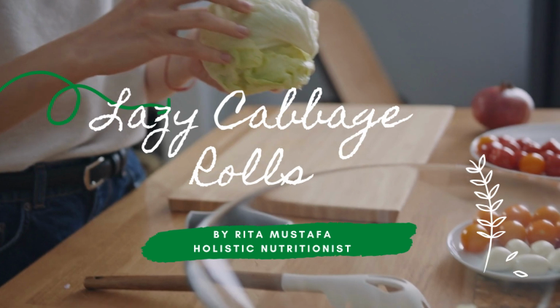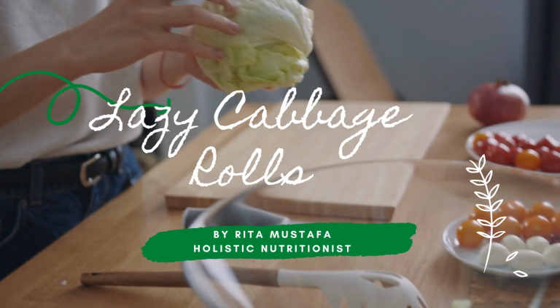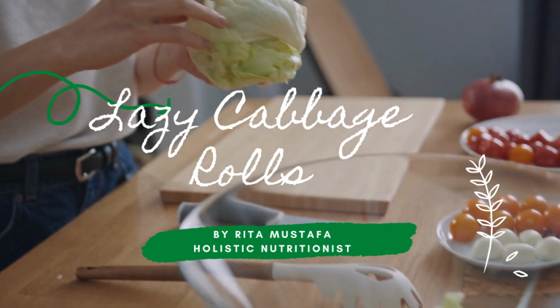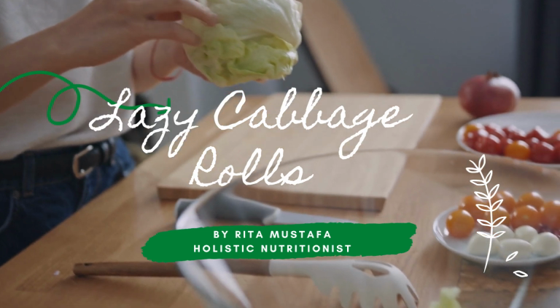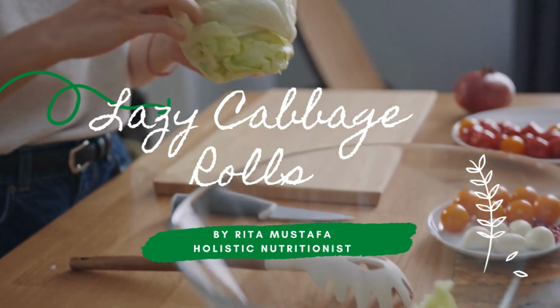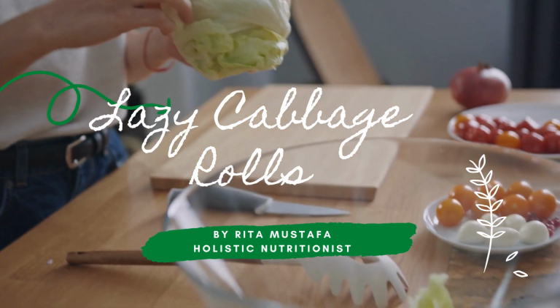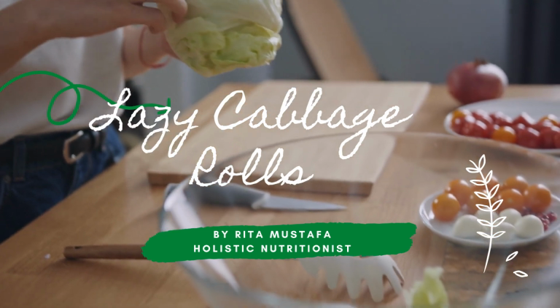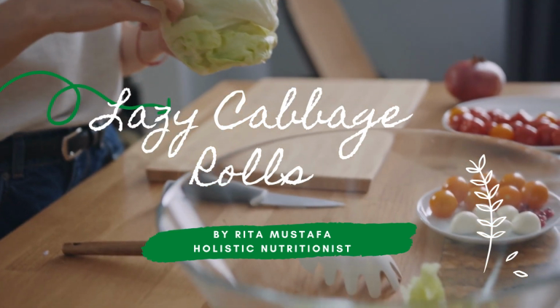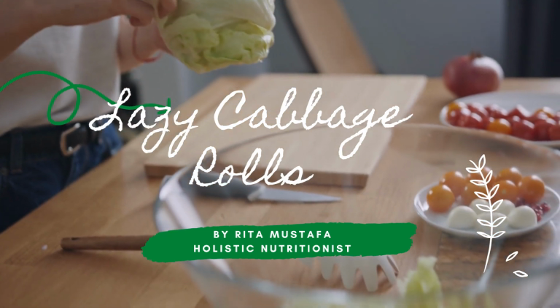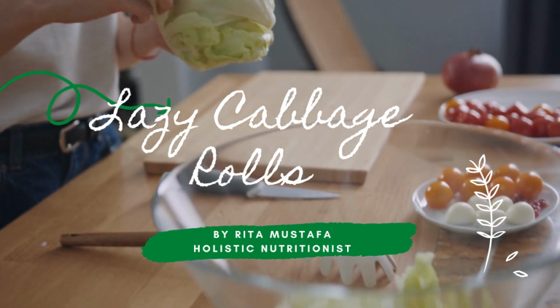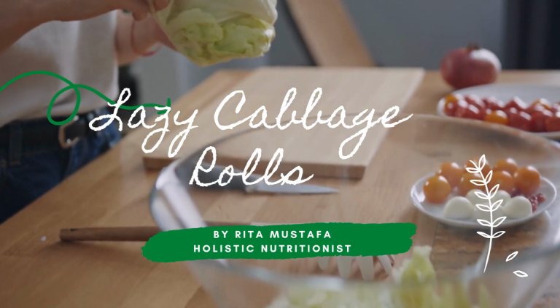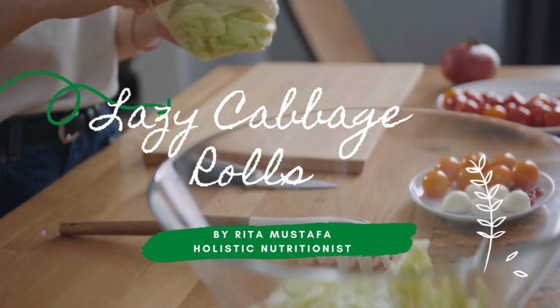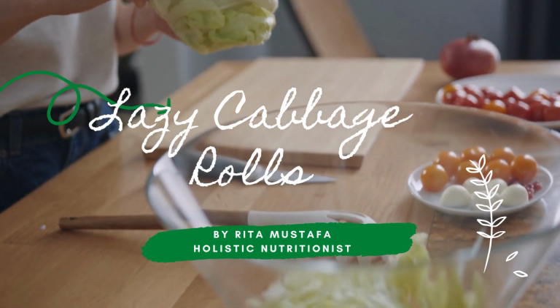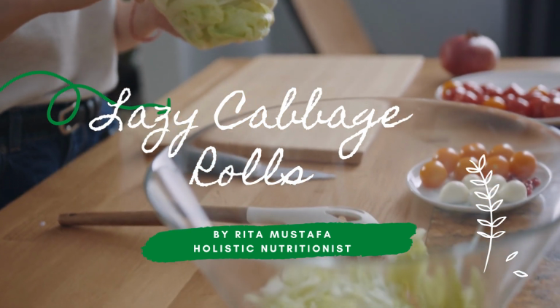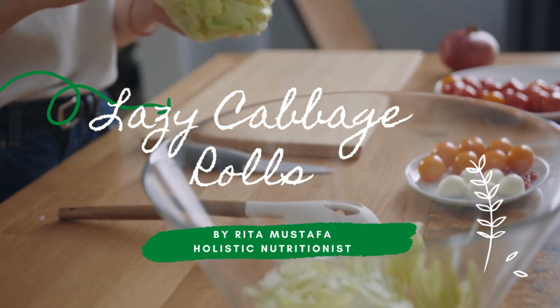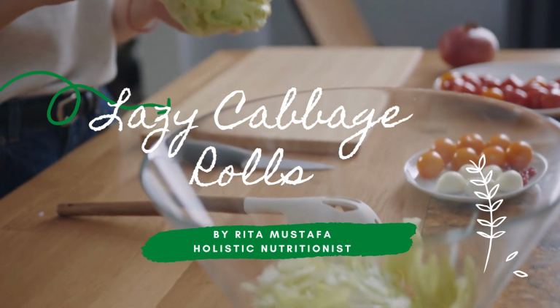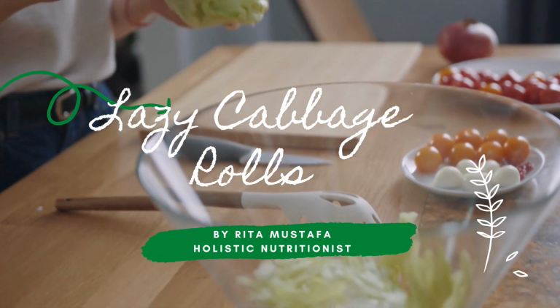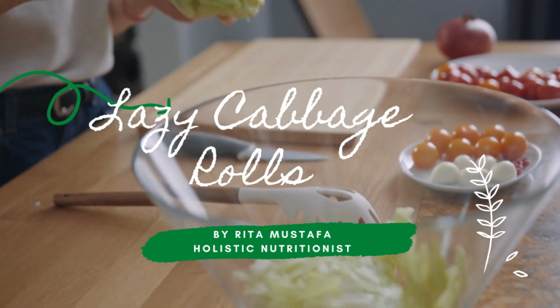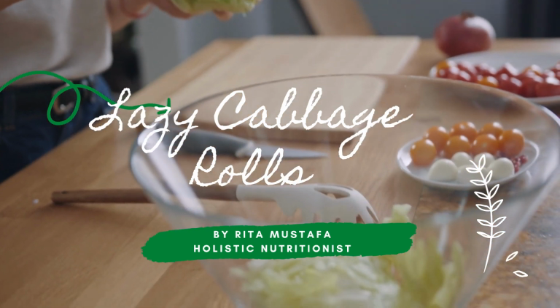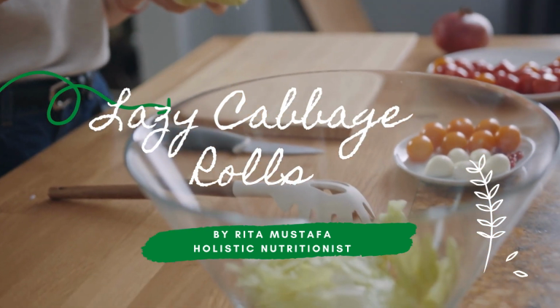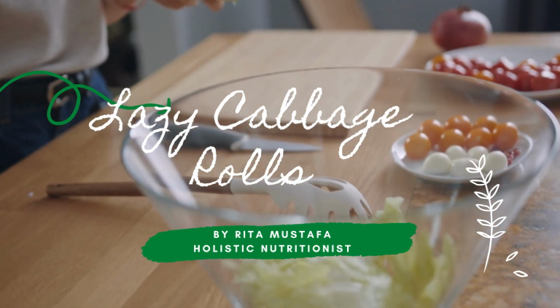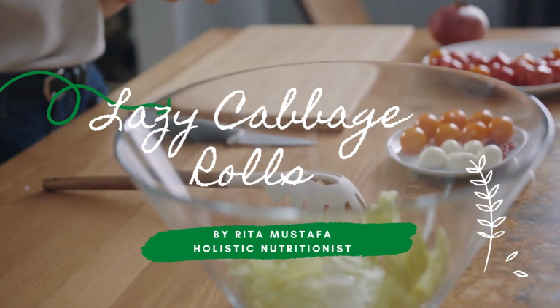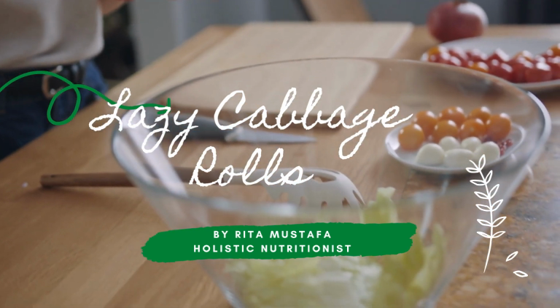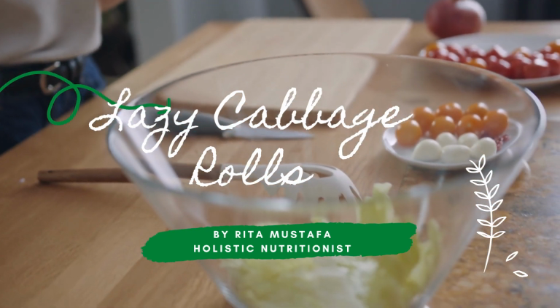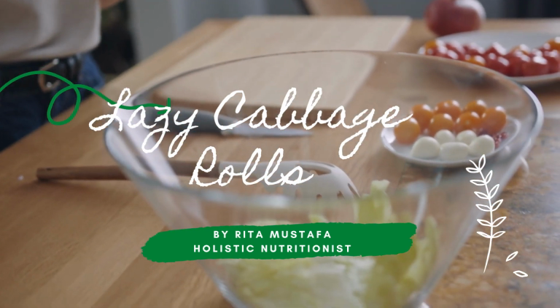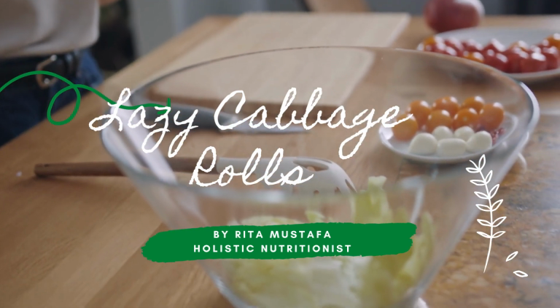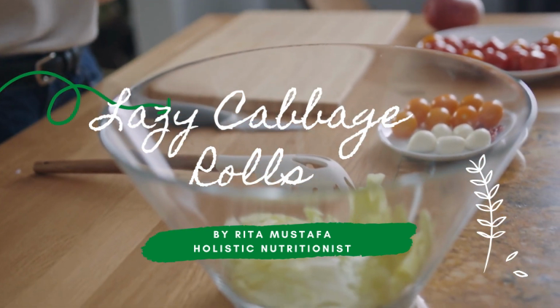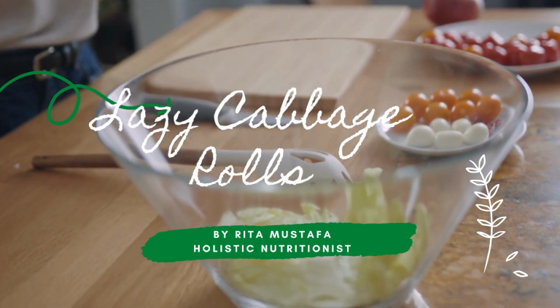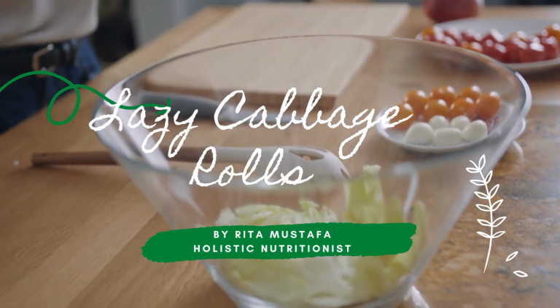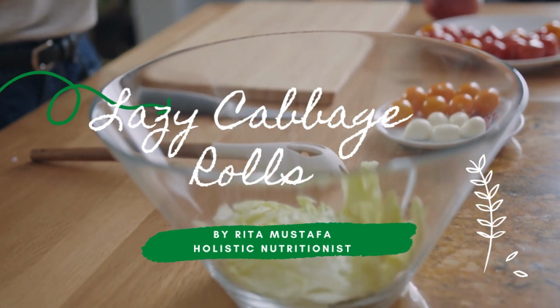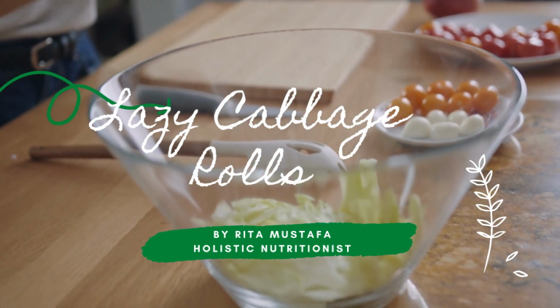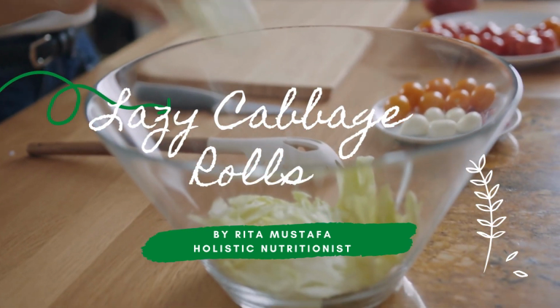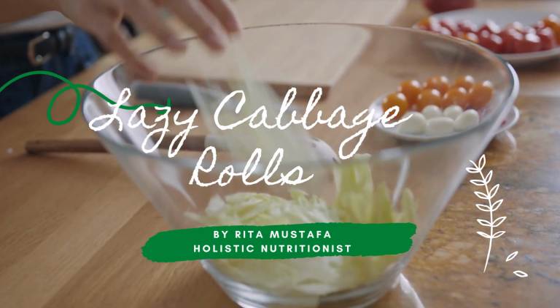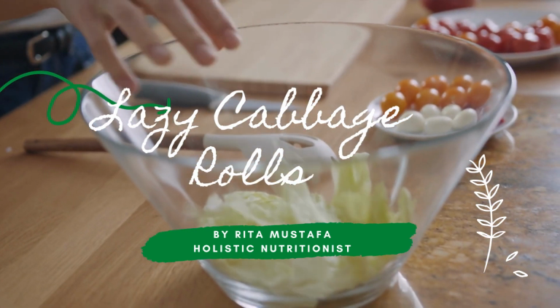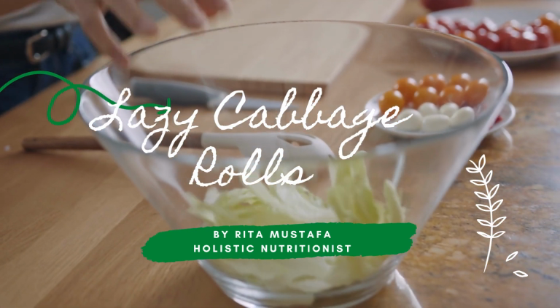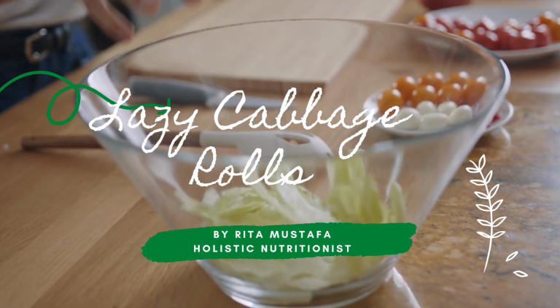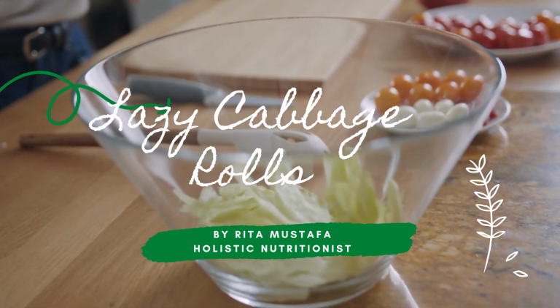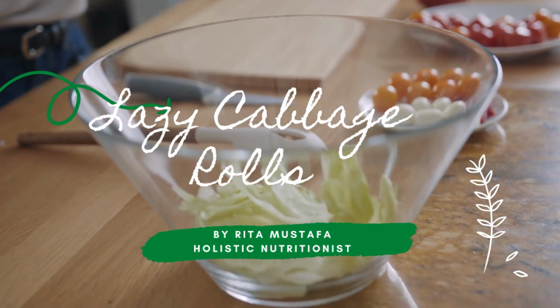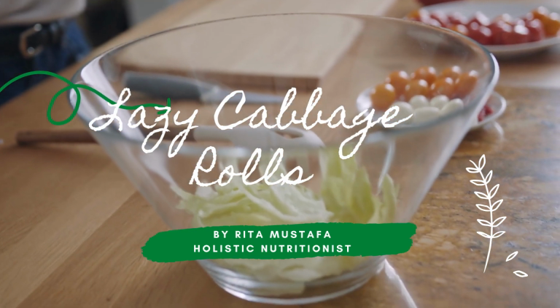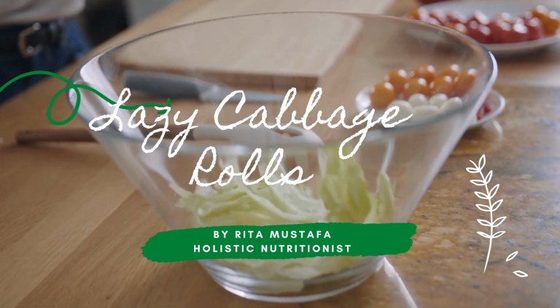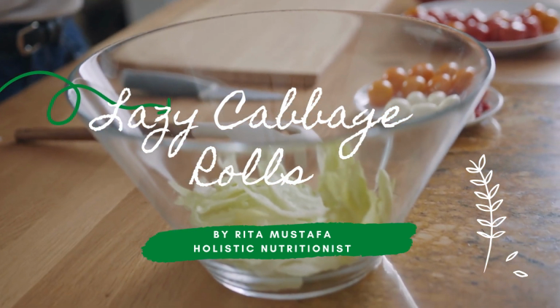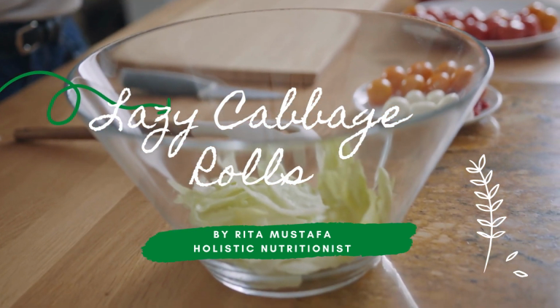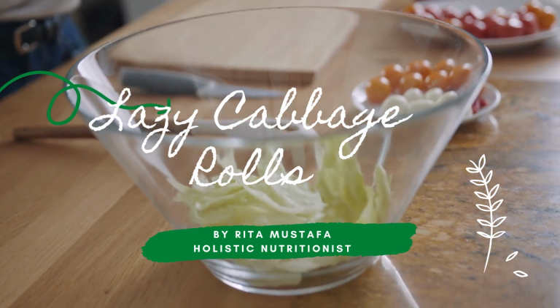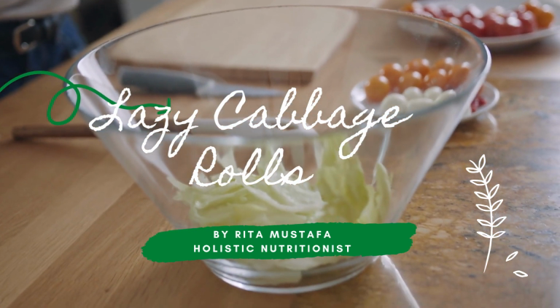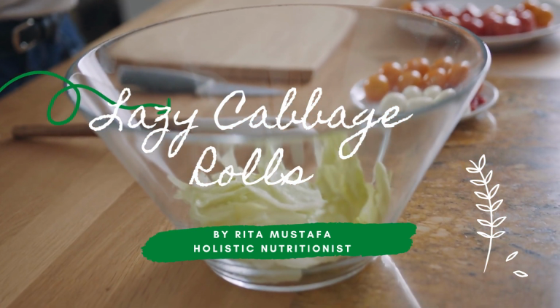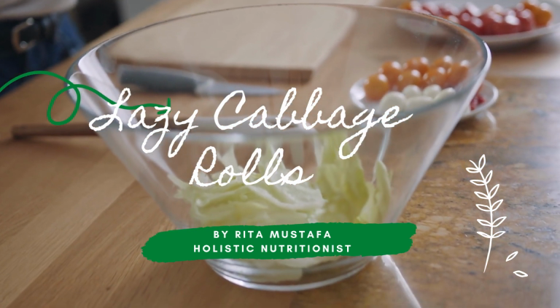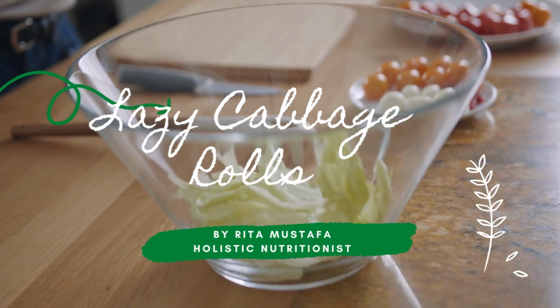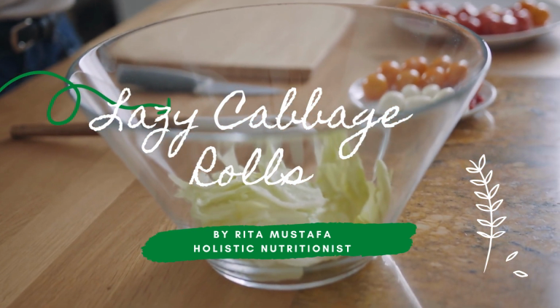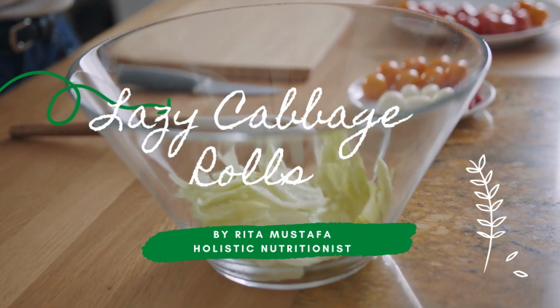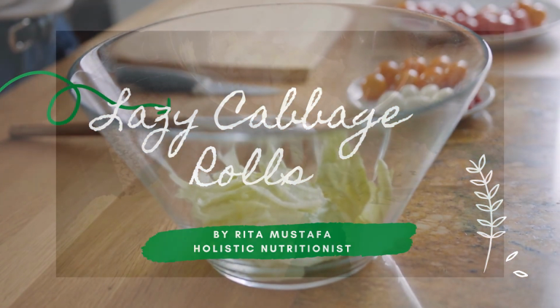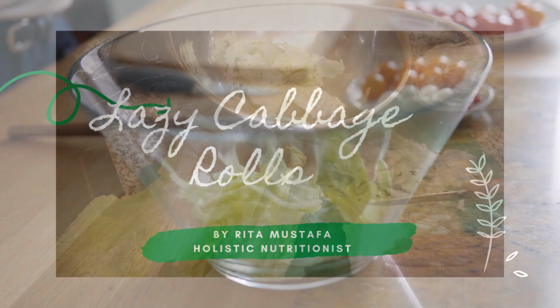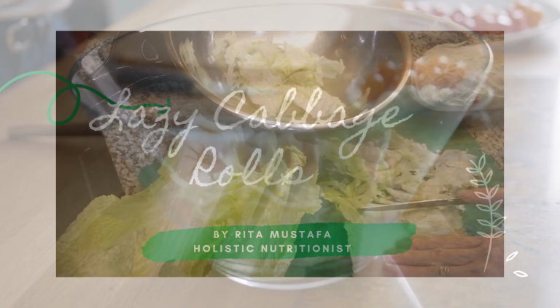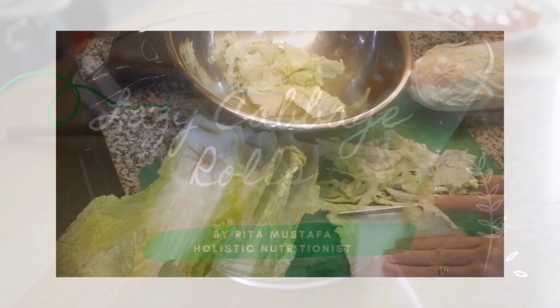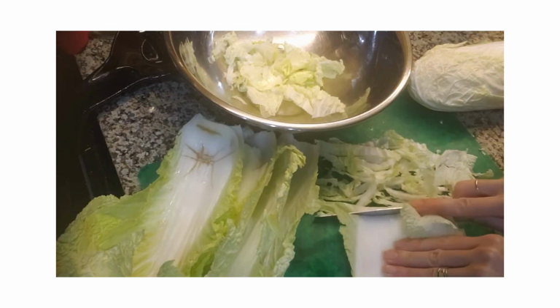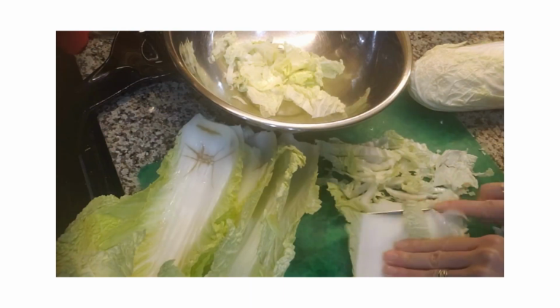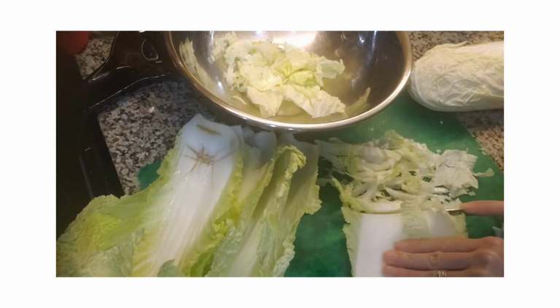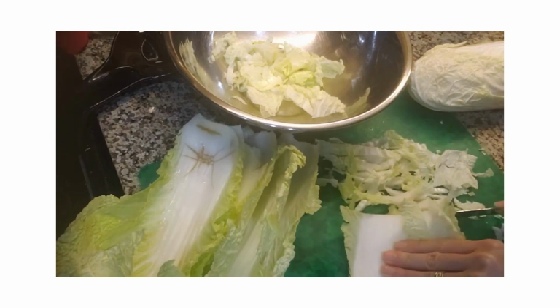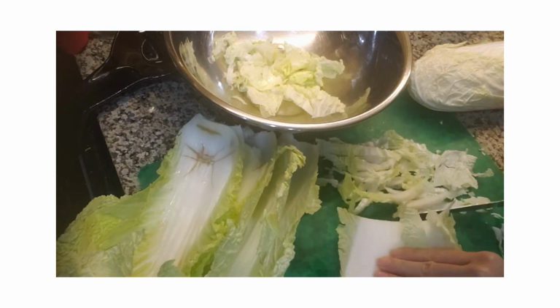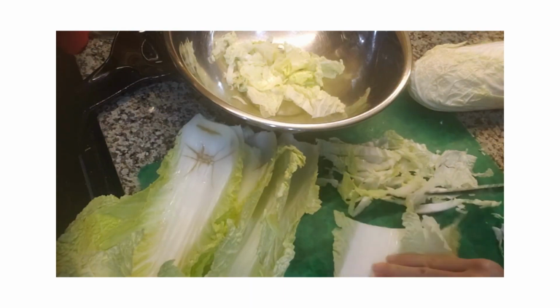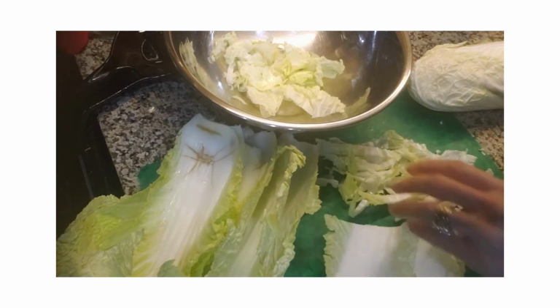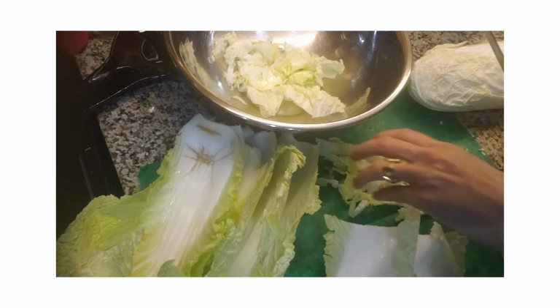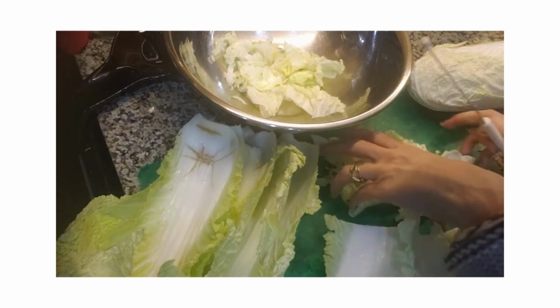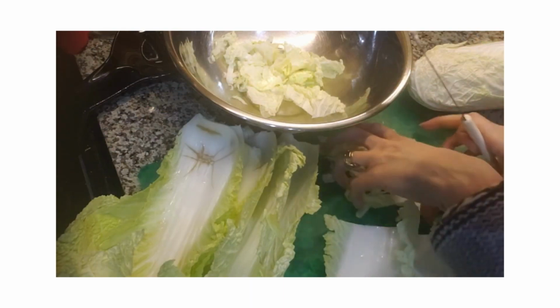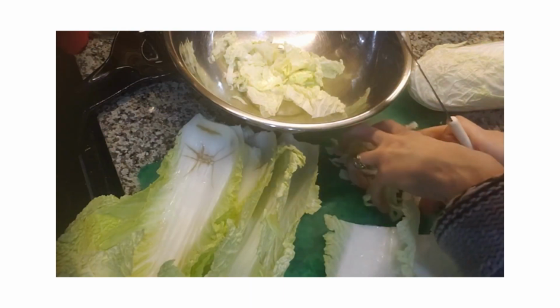Today we are making lazy cabbage rolls. Chop cabbage thinly.